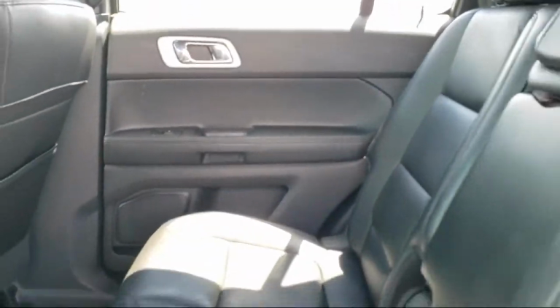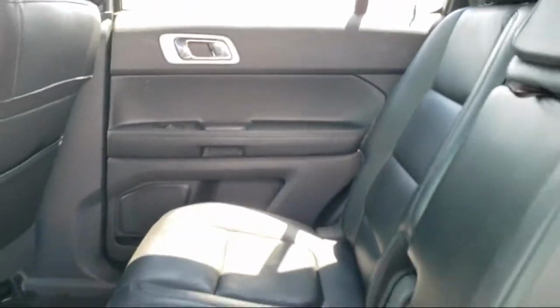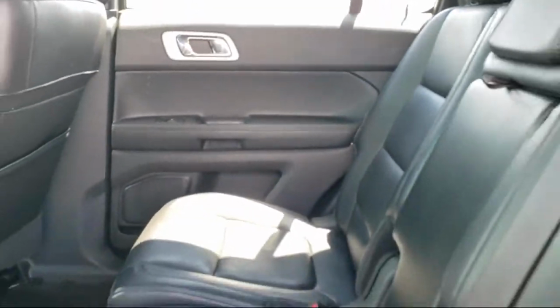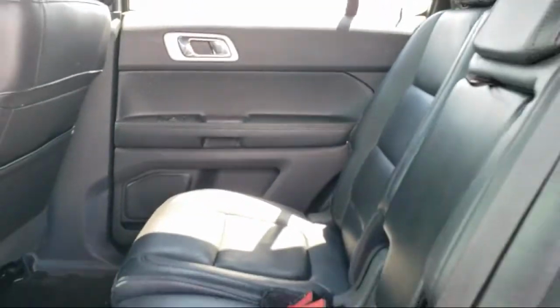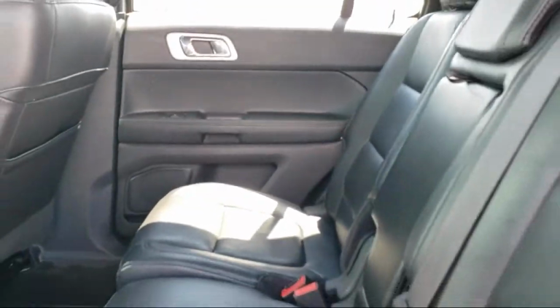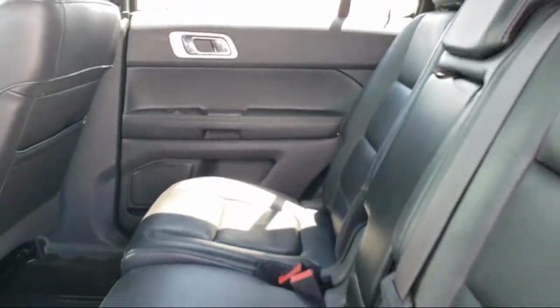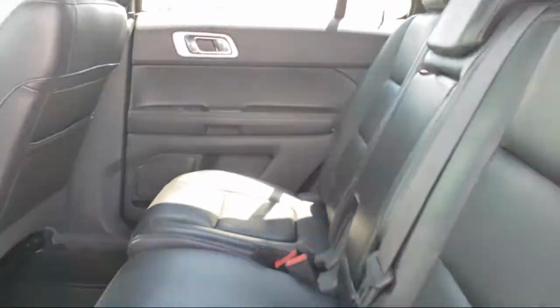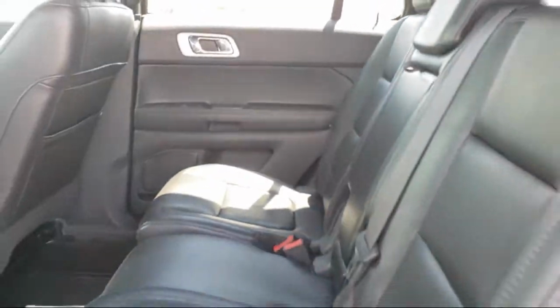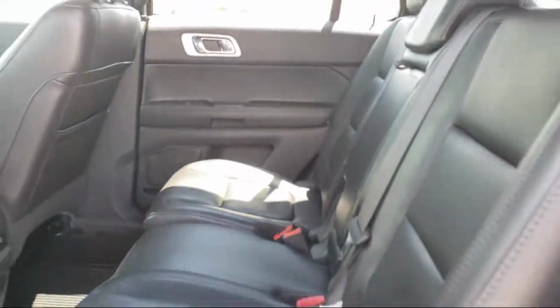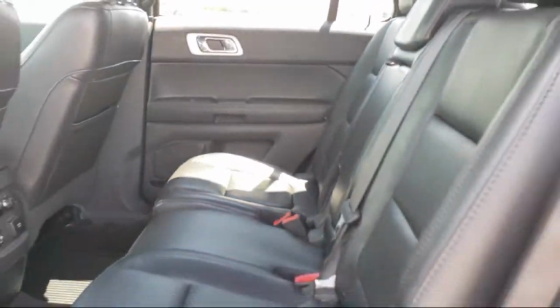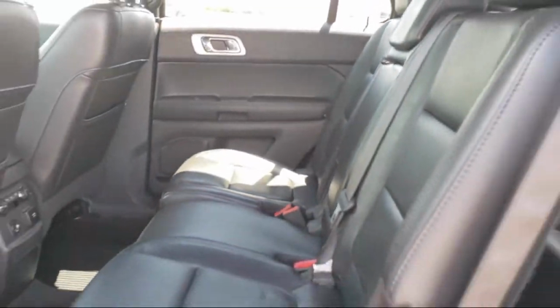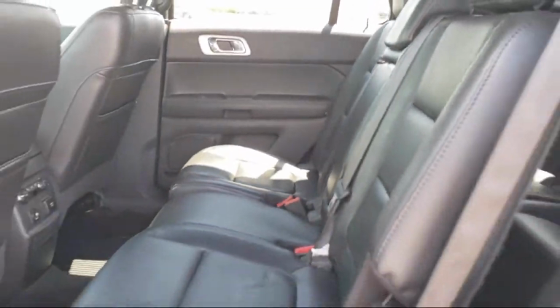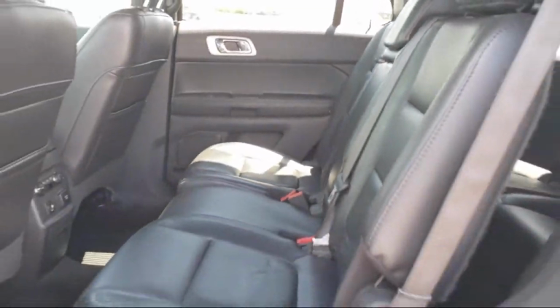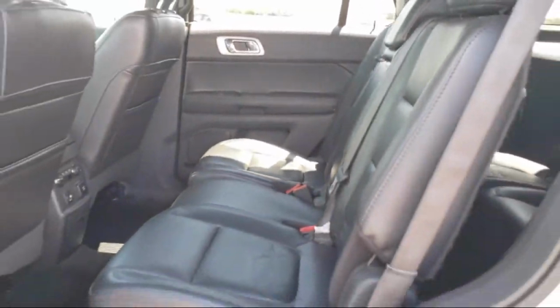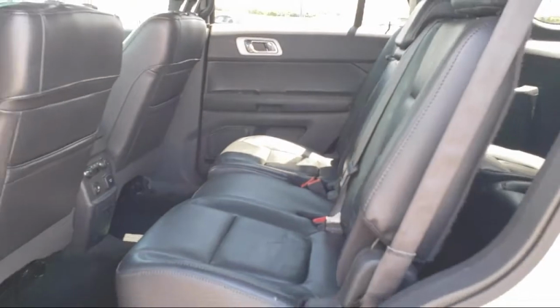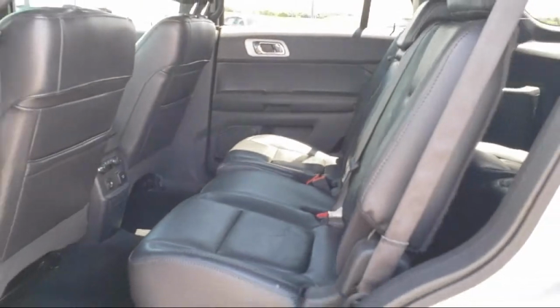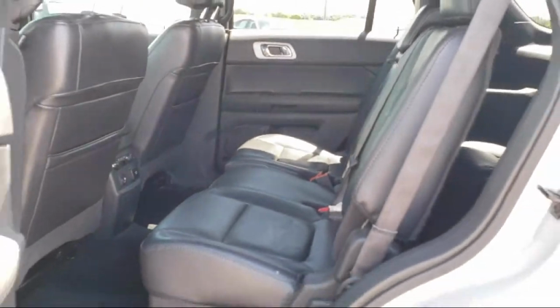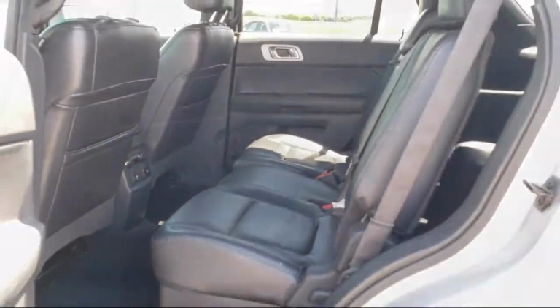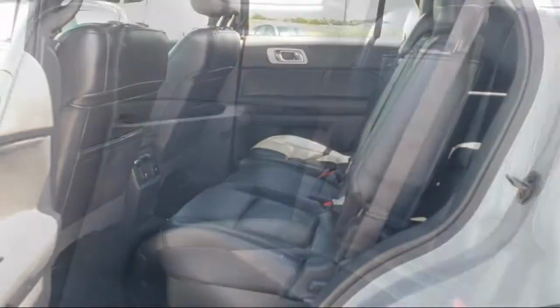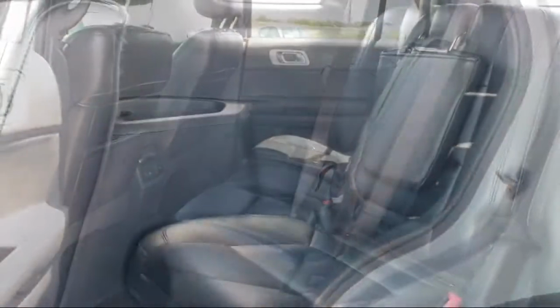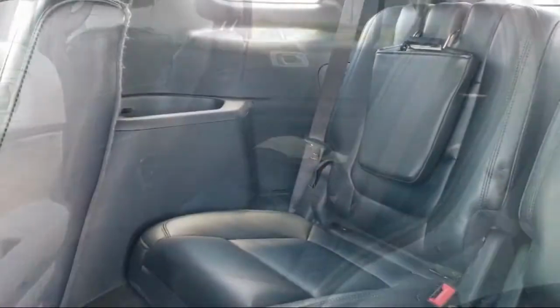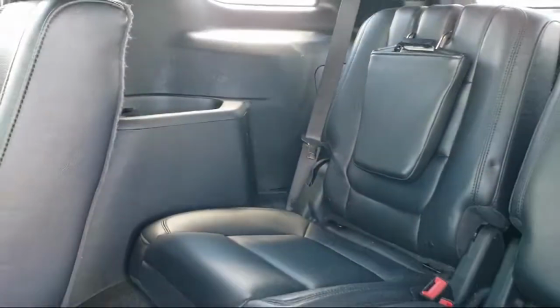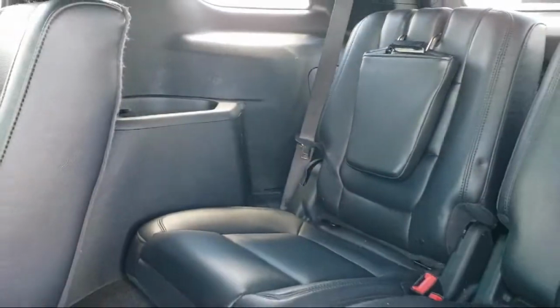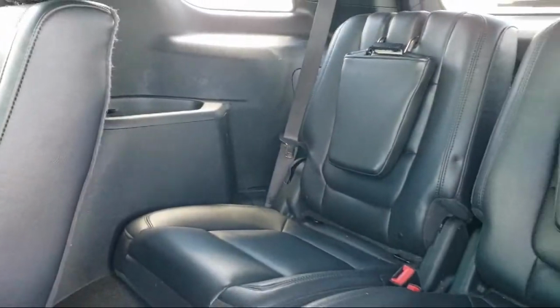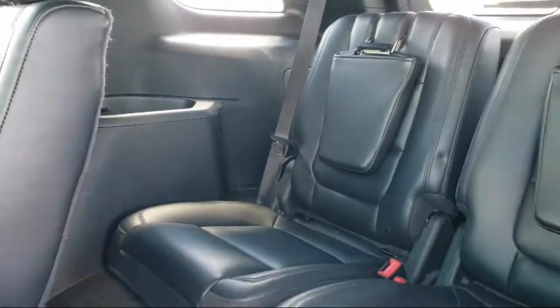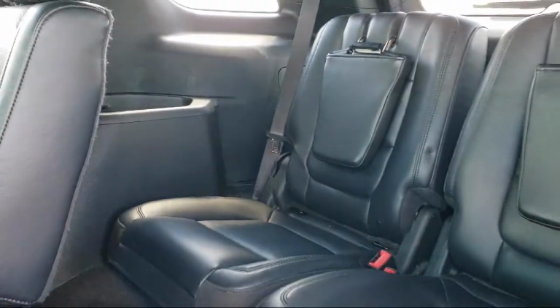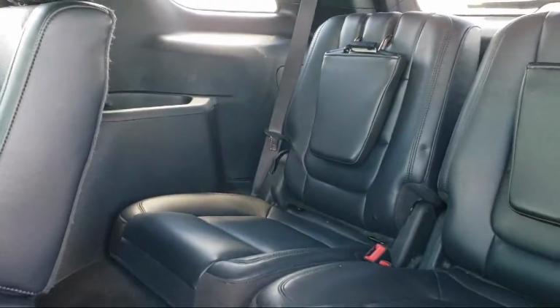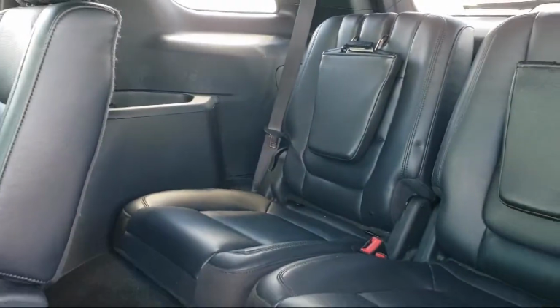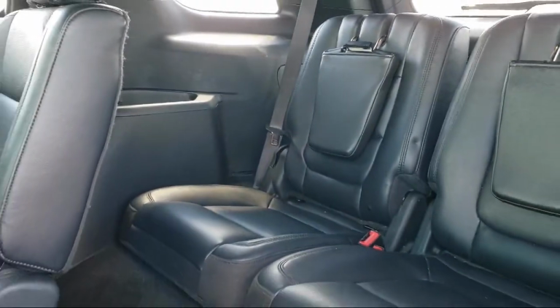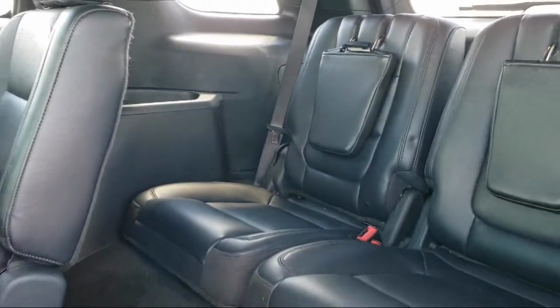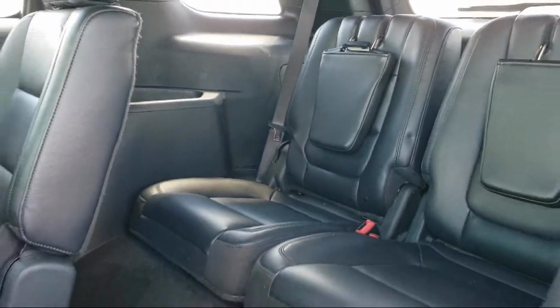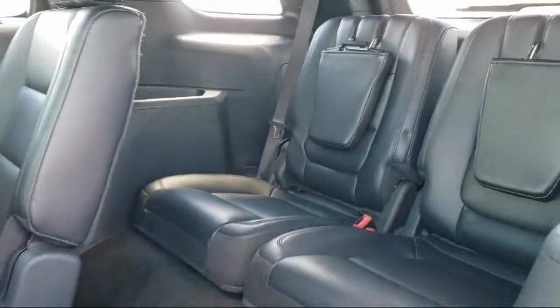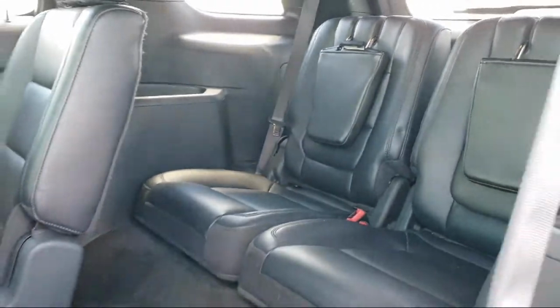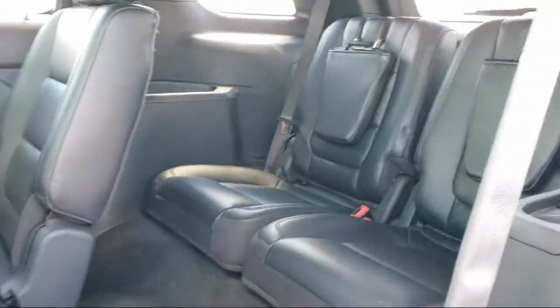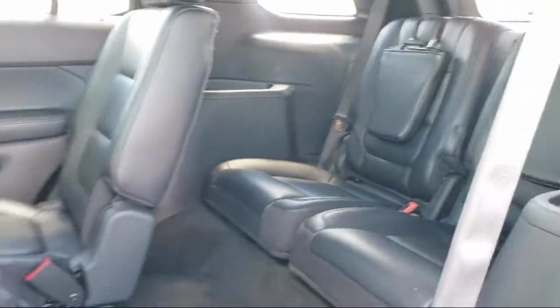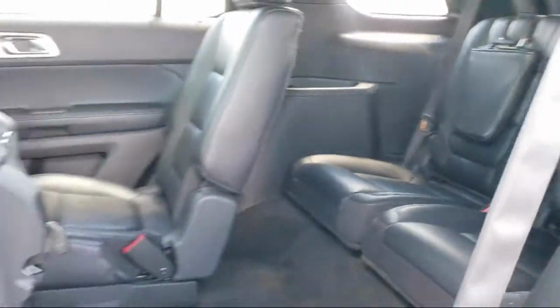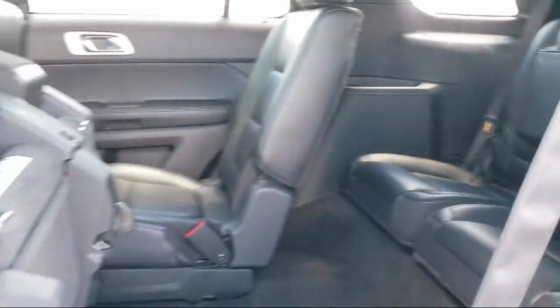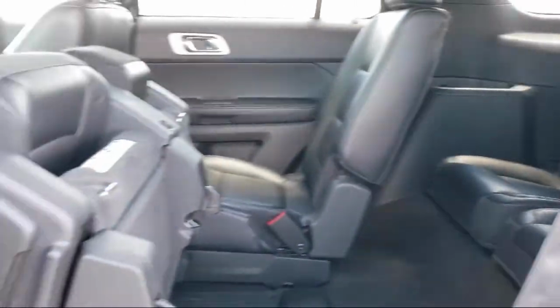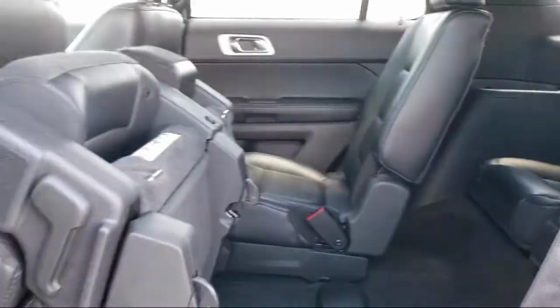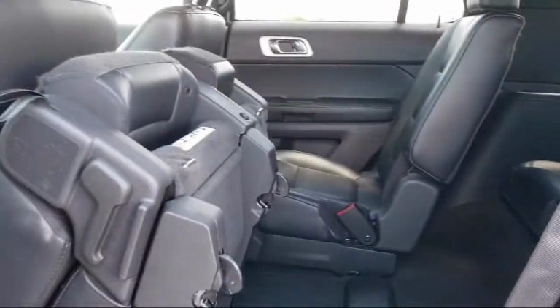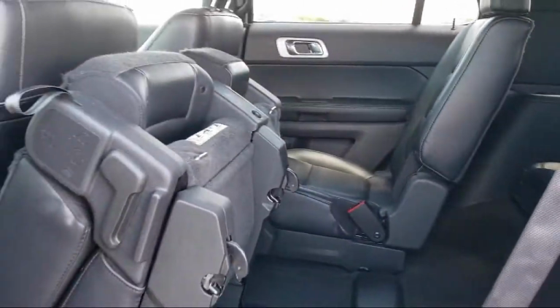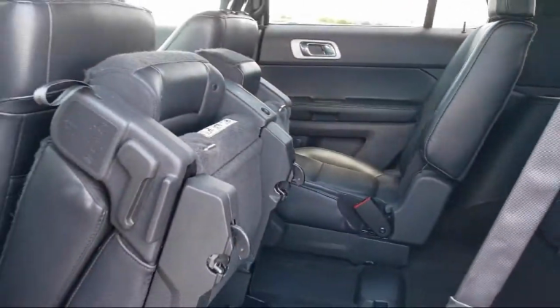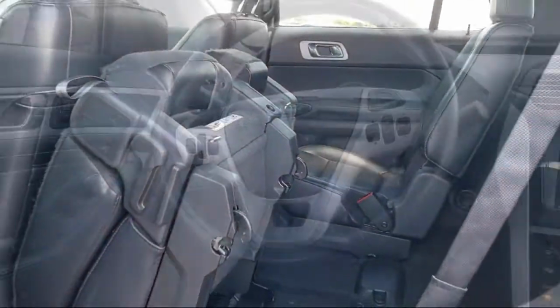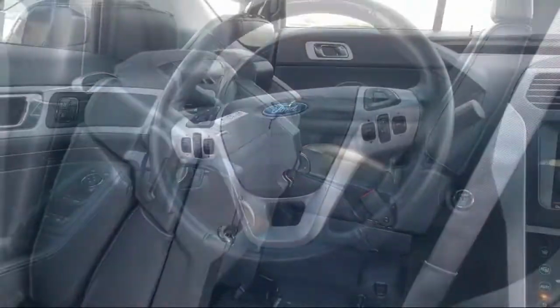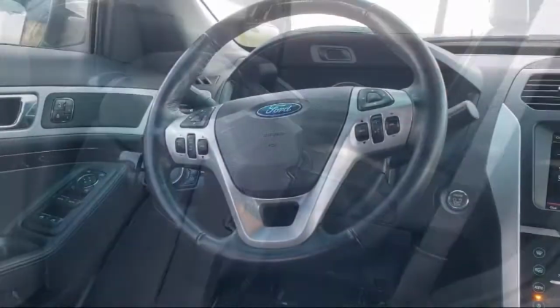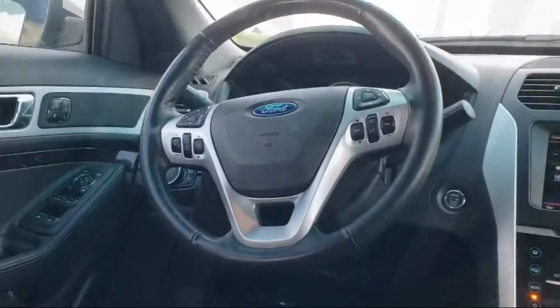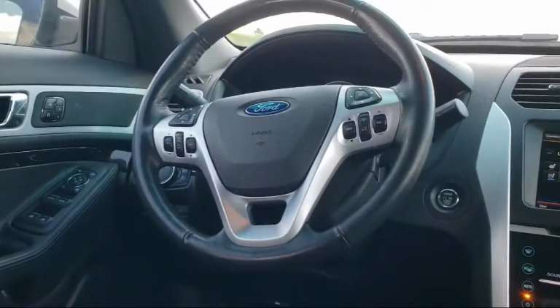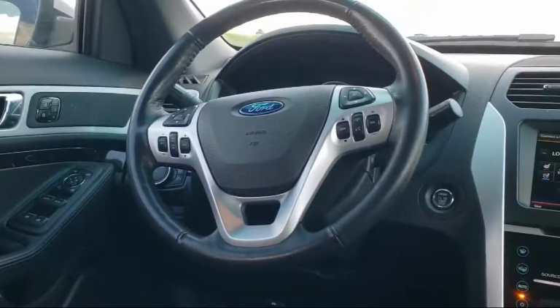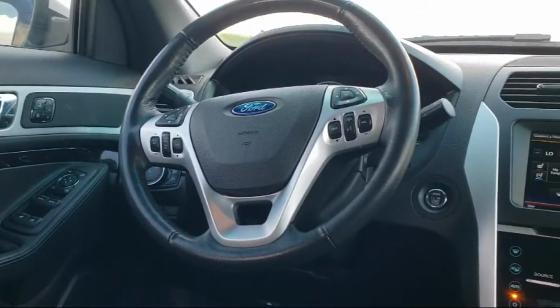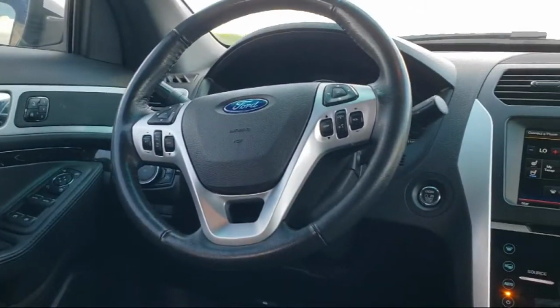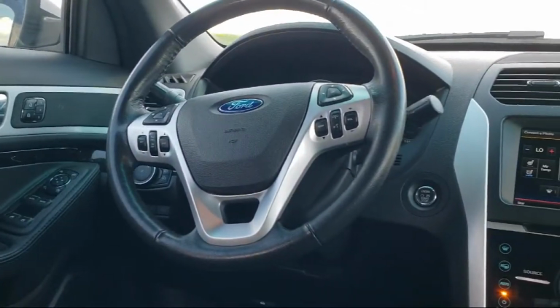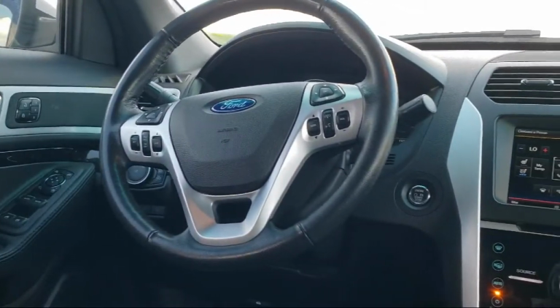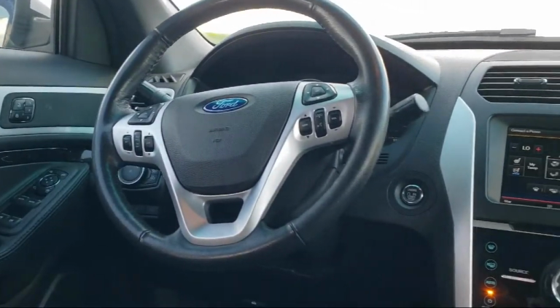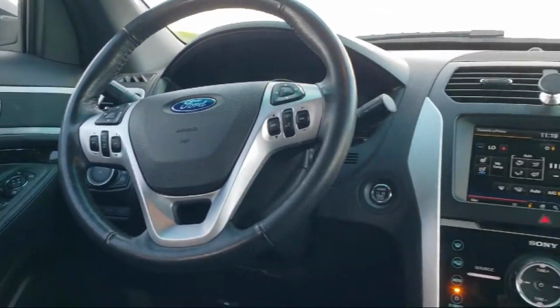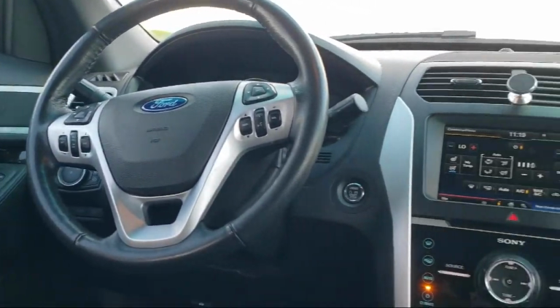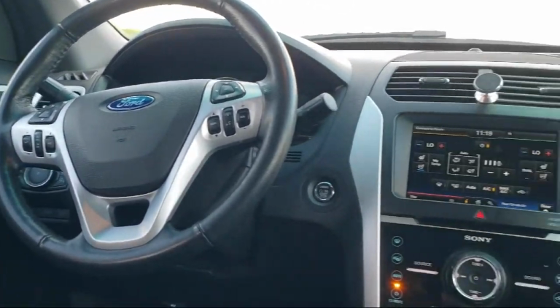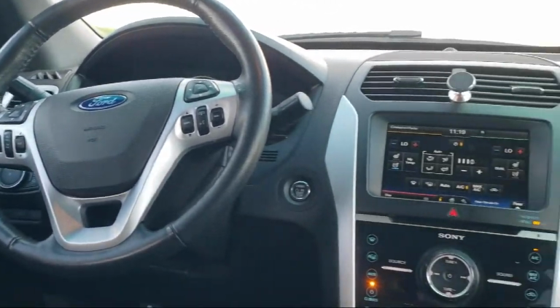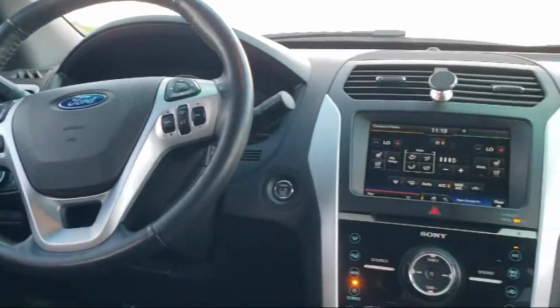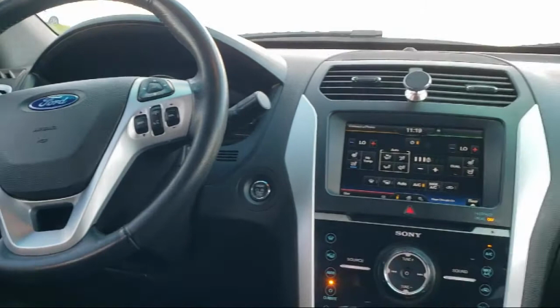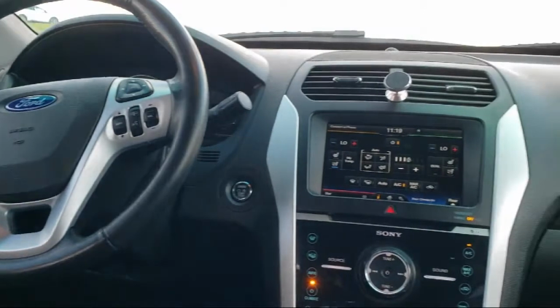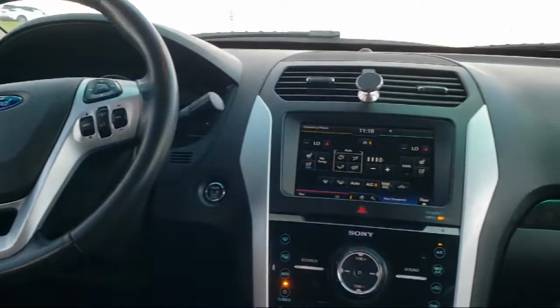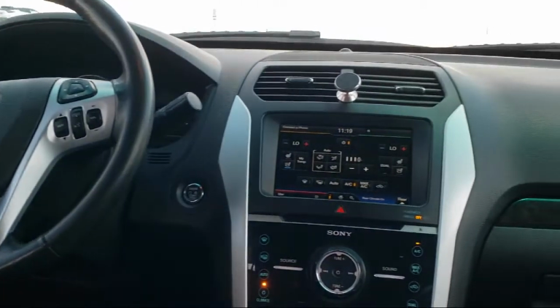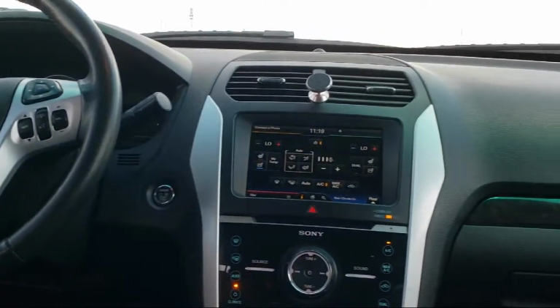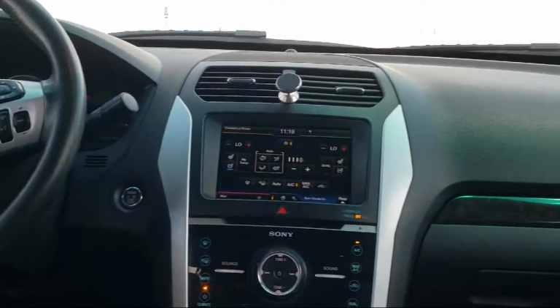Every vehicle goes through our detailed quality inspection before being made available on the line, so you can buy with confidence here at Summit Ford.